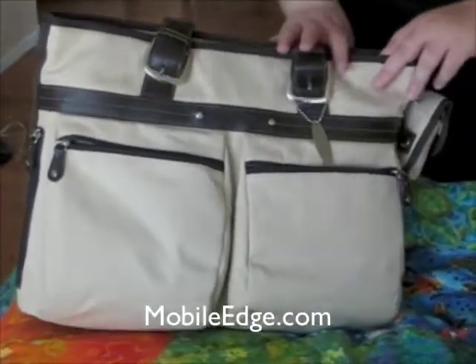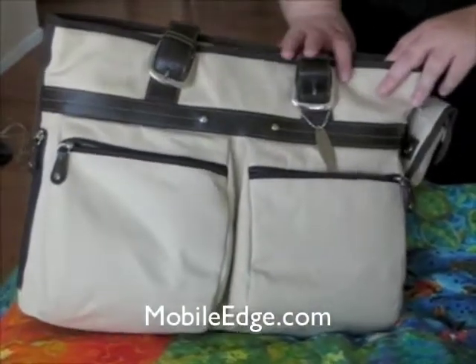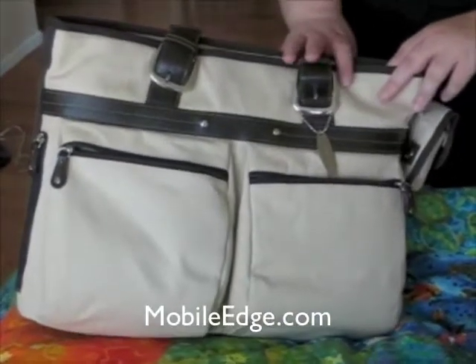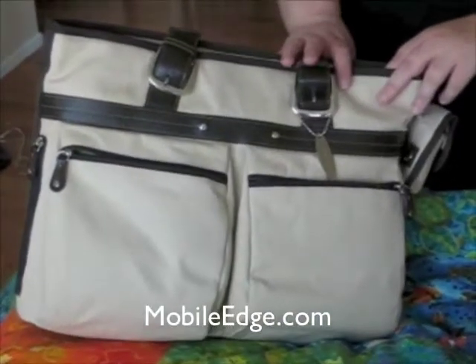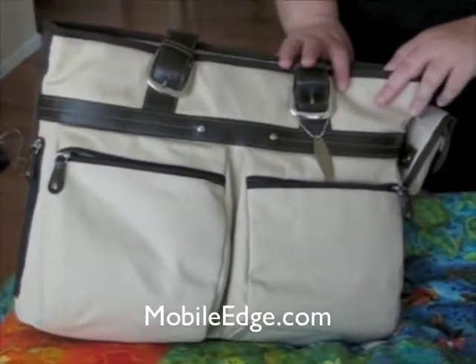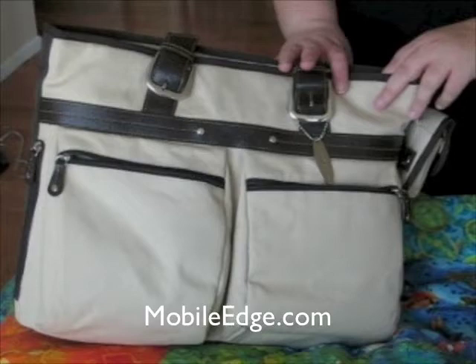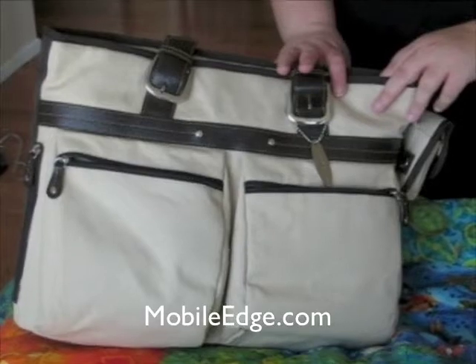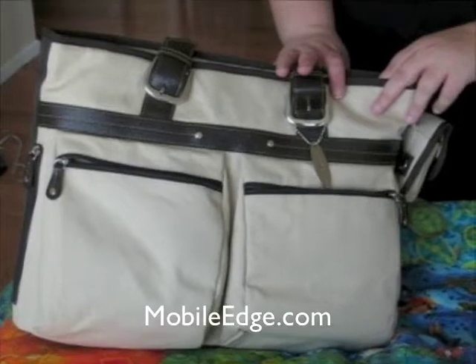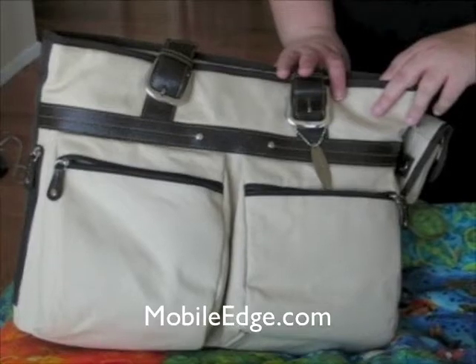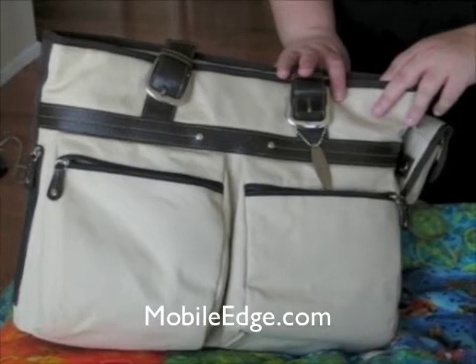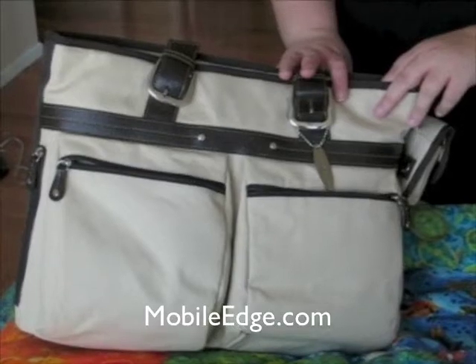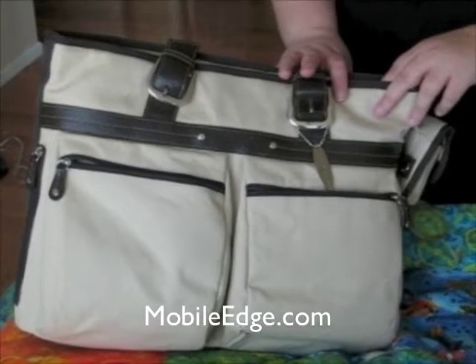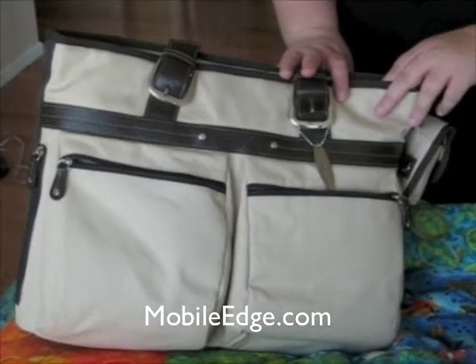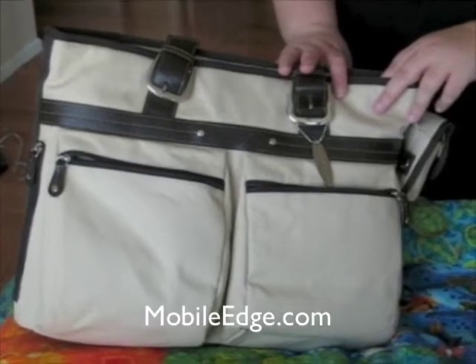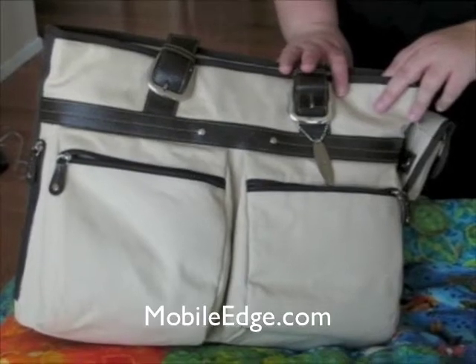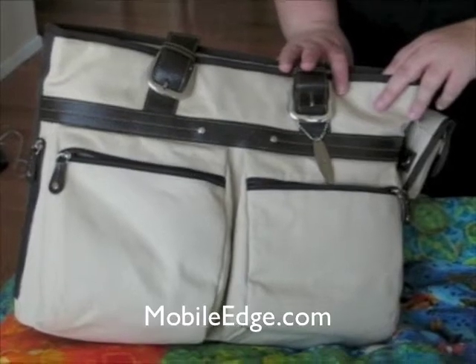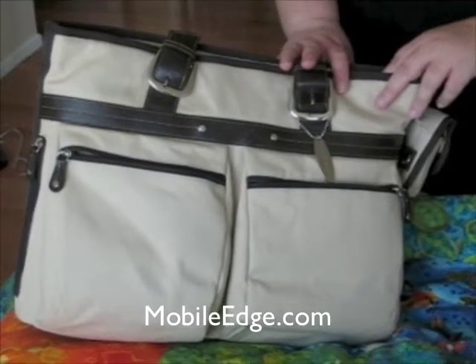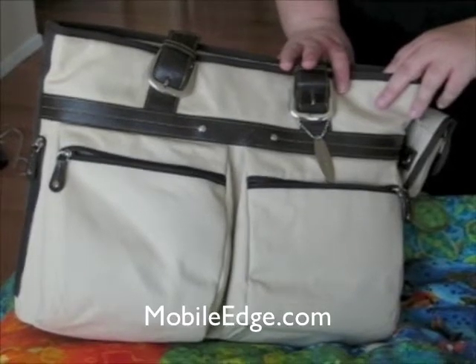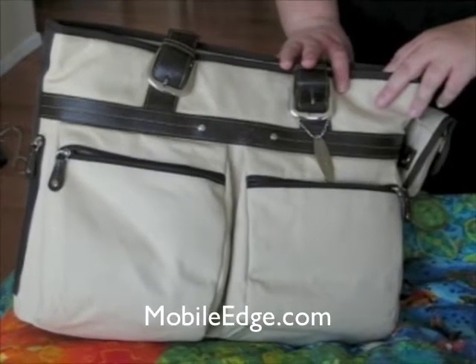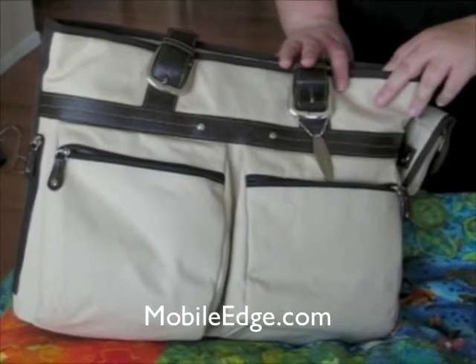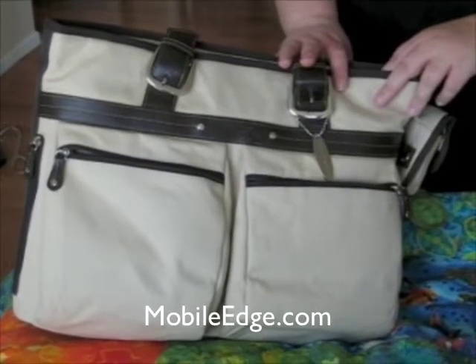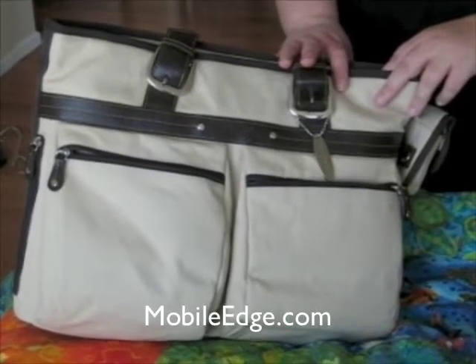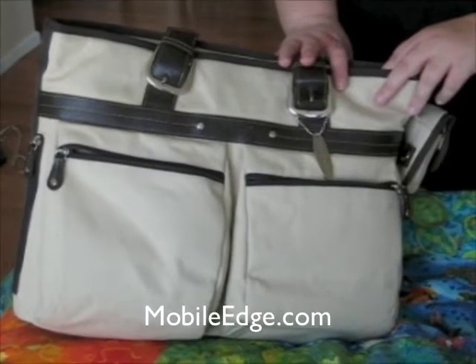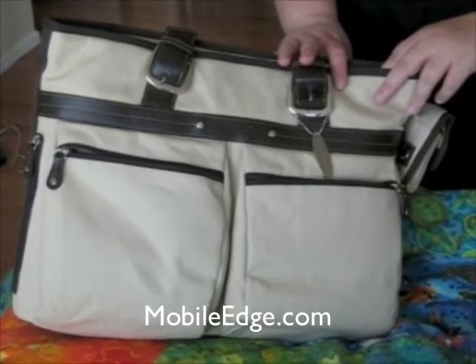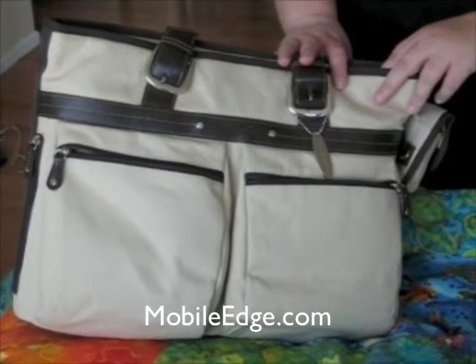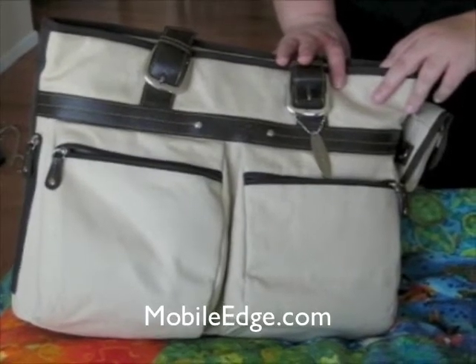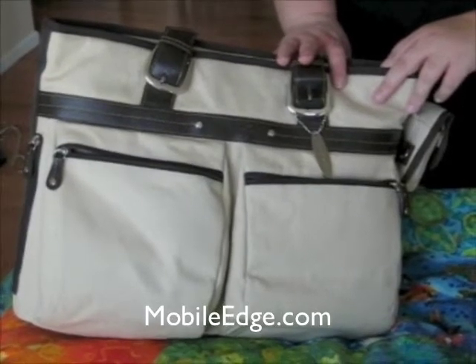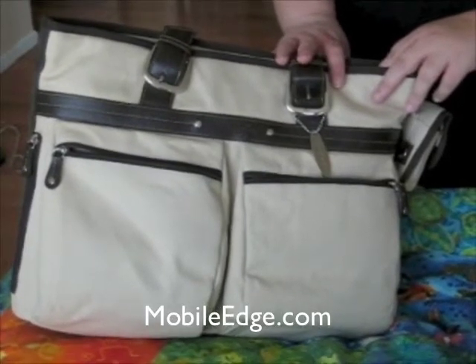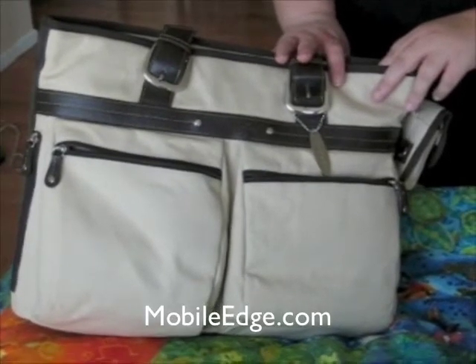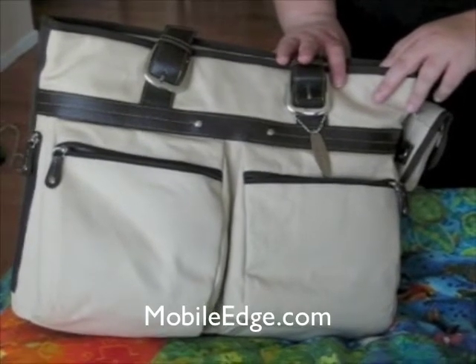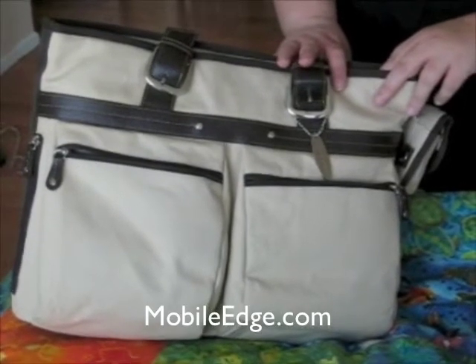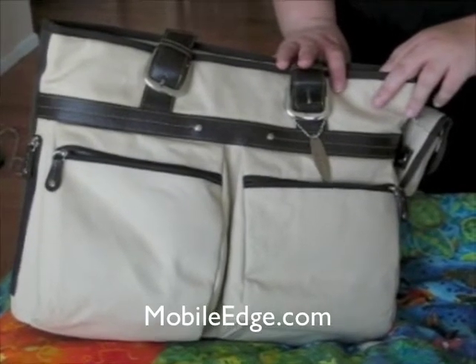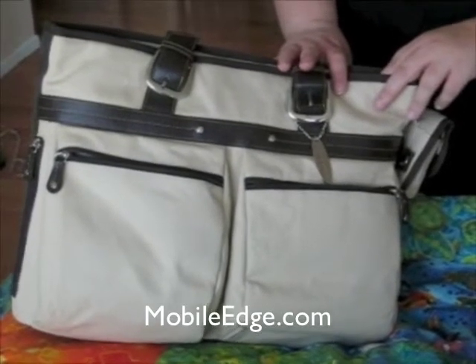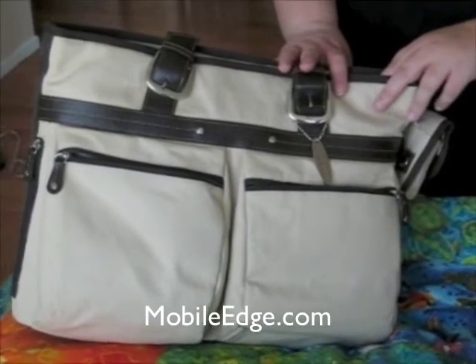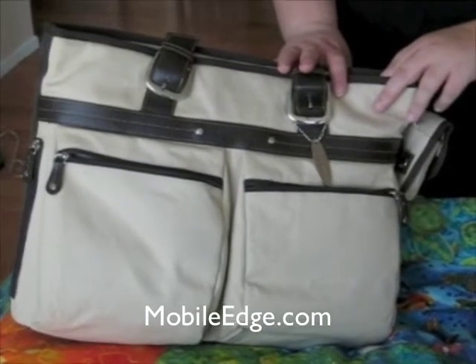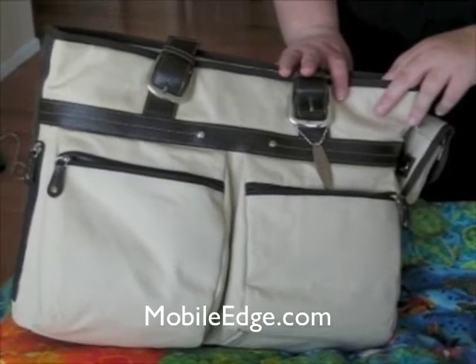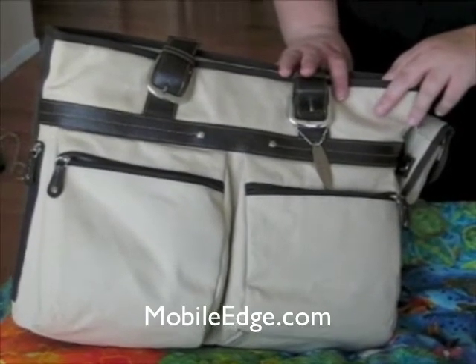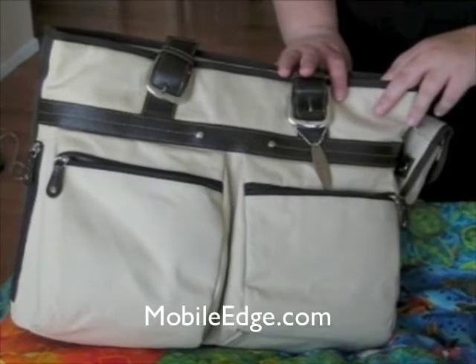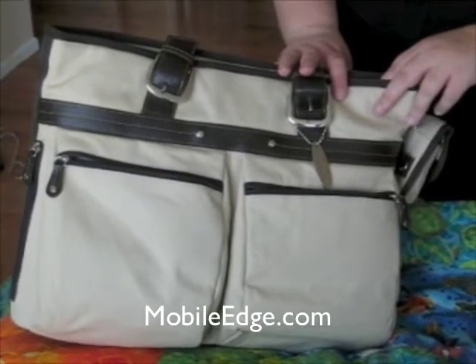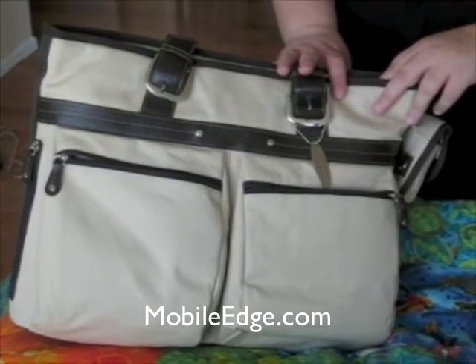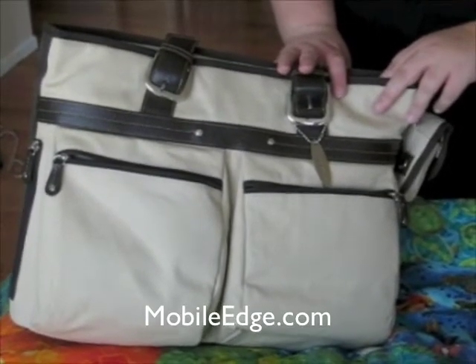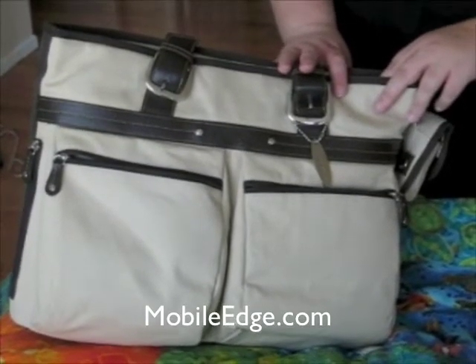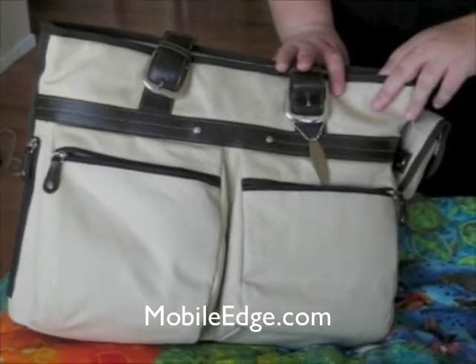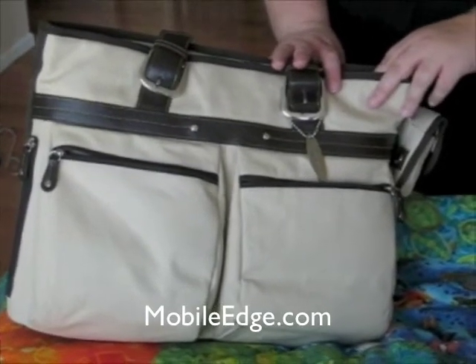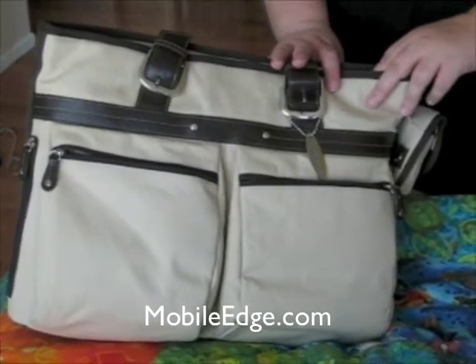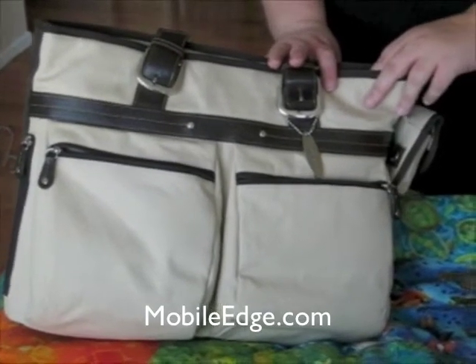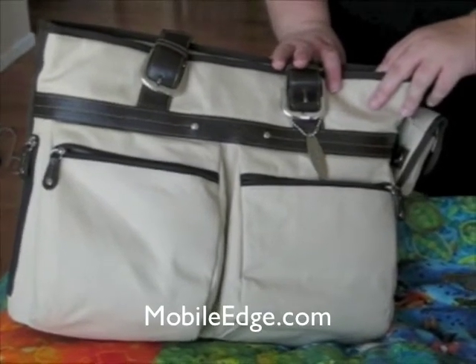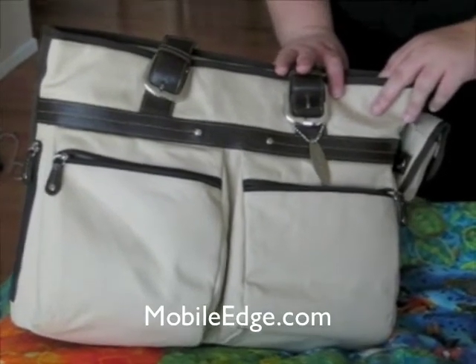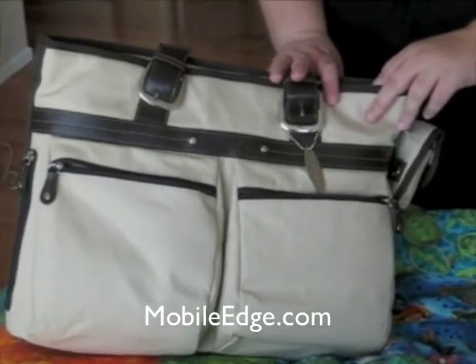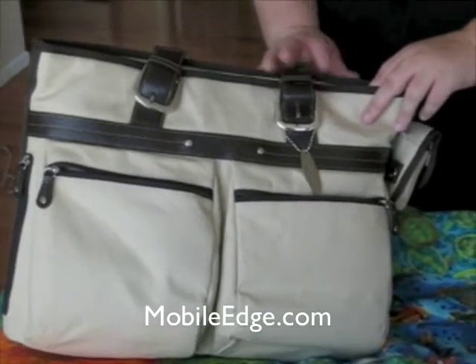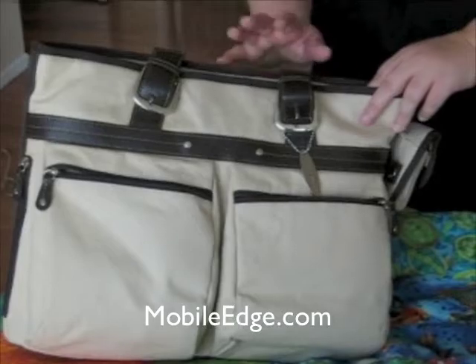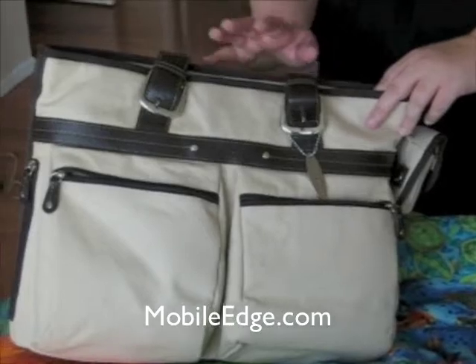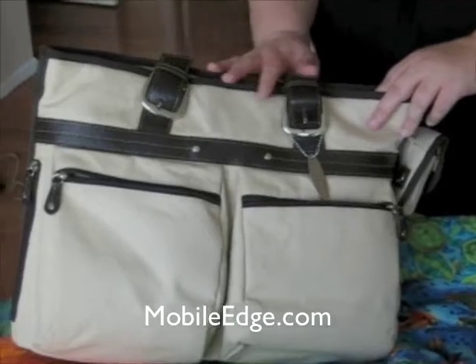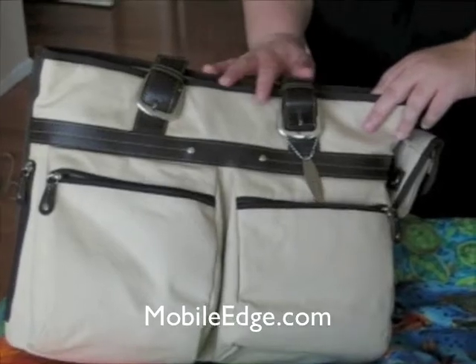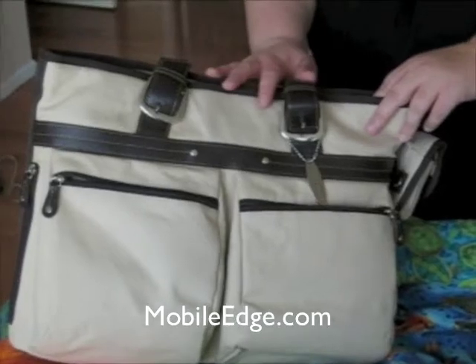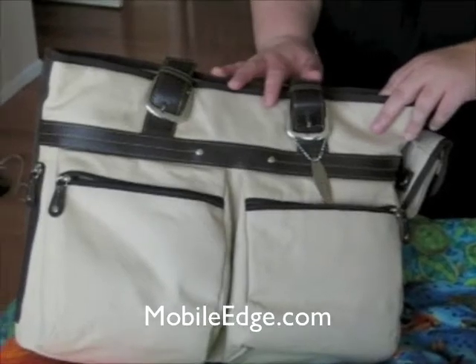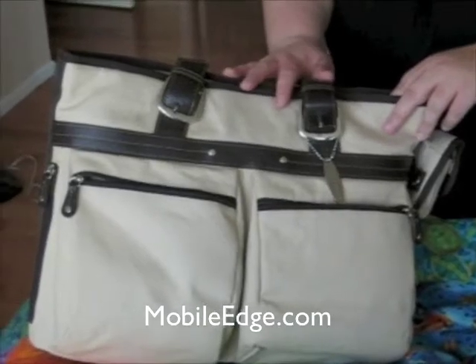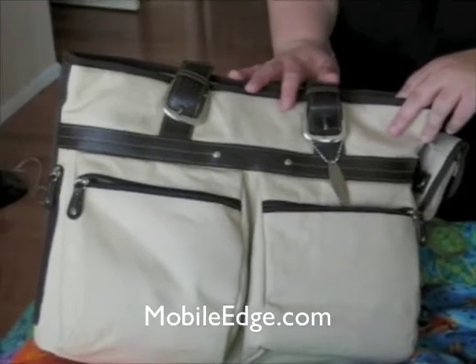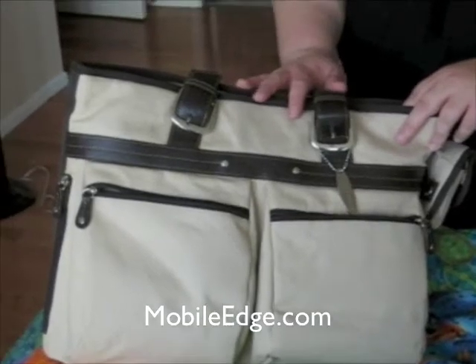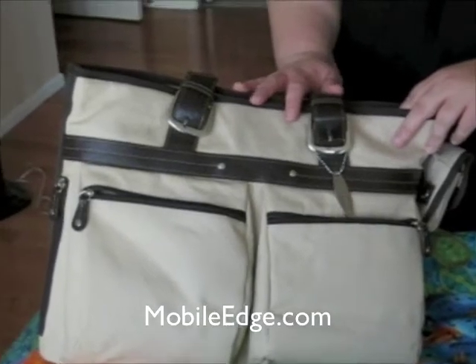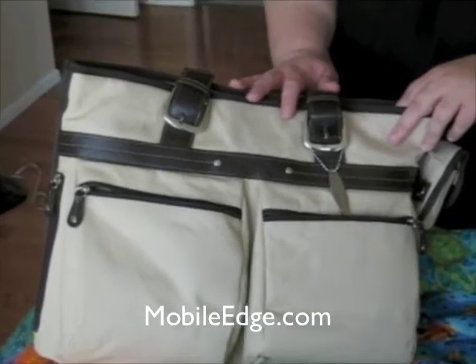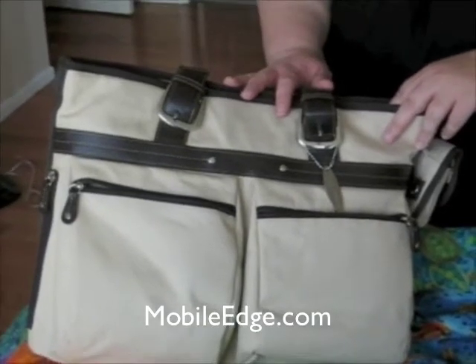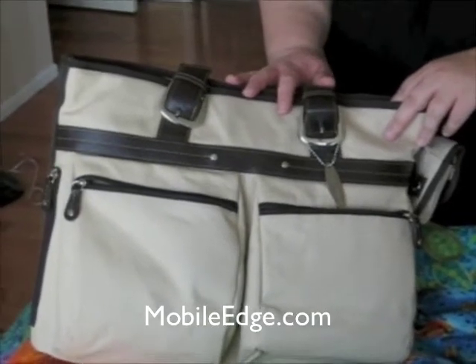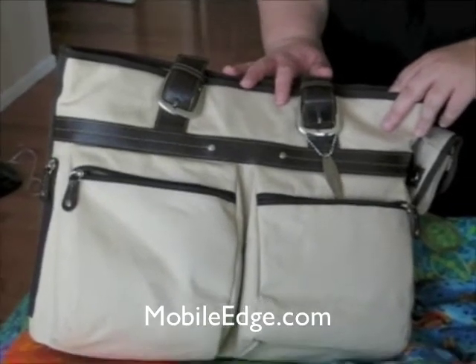It retails for $69.99 on the Mobile Edge website — that's mobileedge.com. Thanks so much to them for sending it over. Thanks very much!